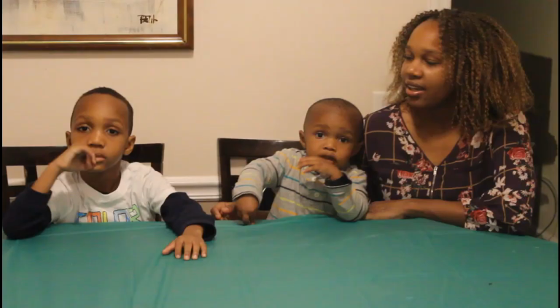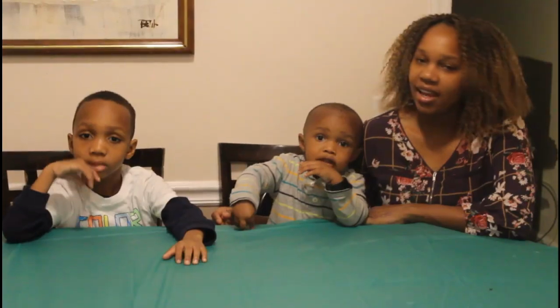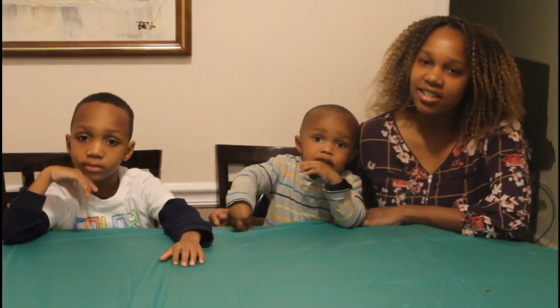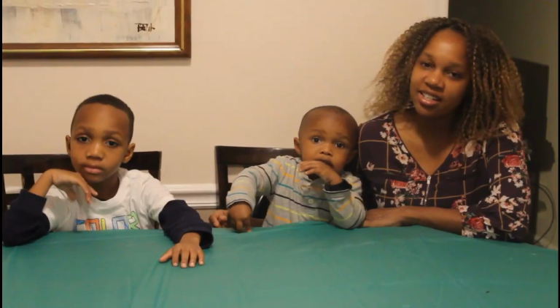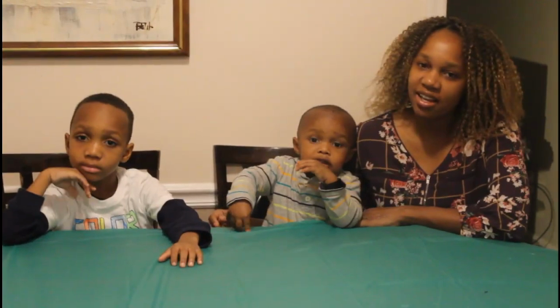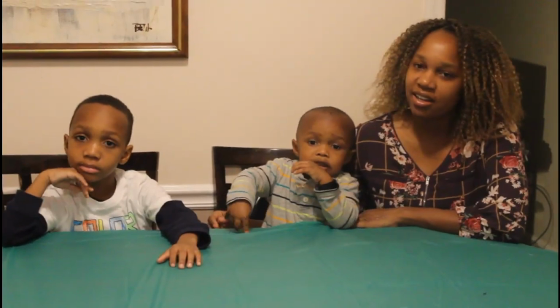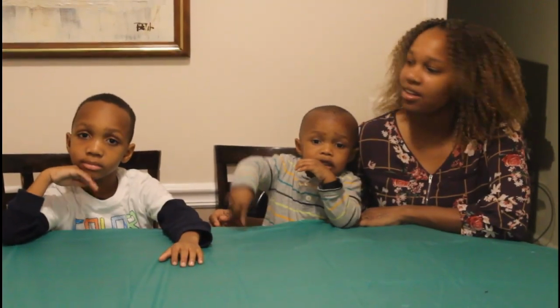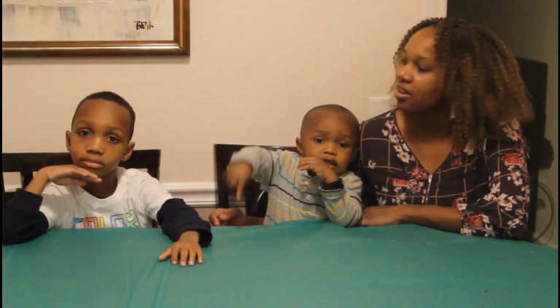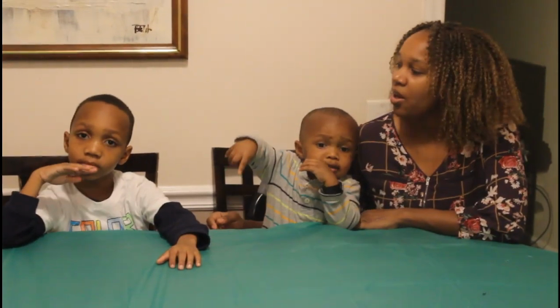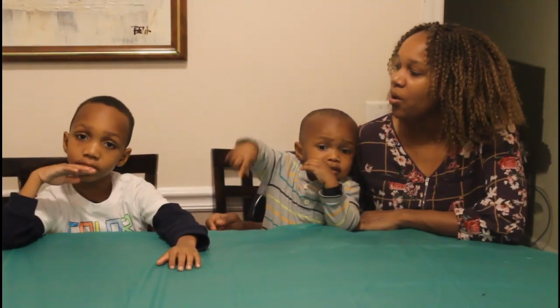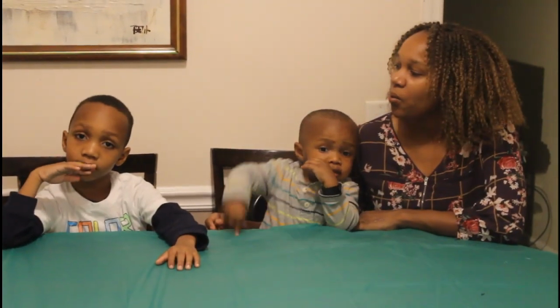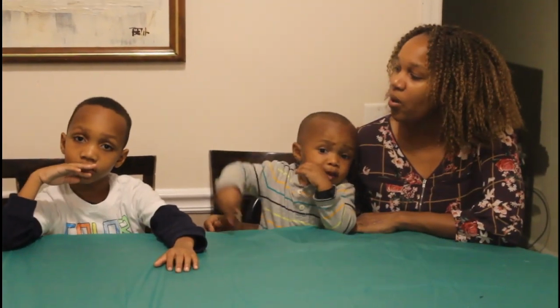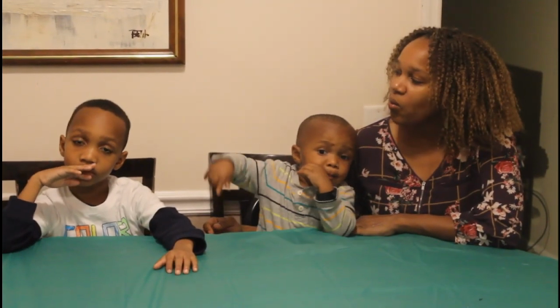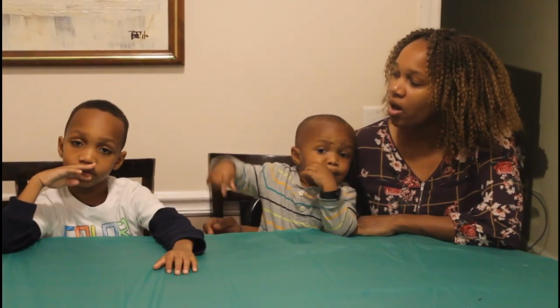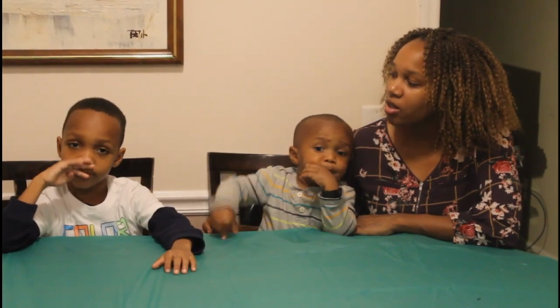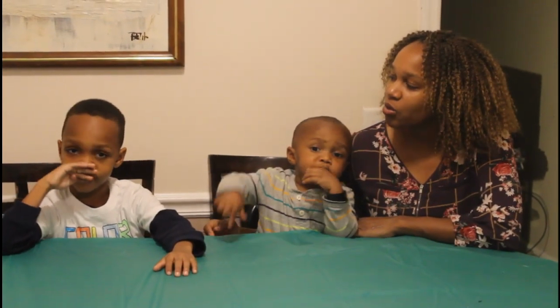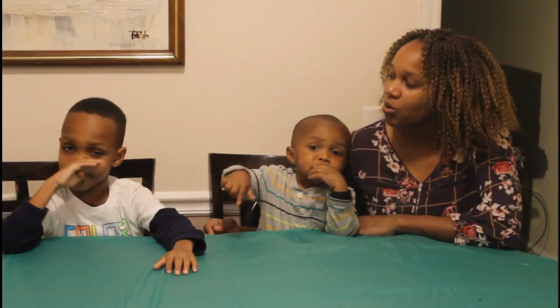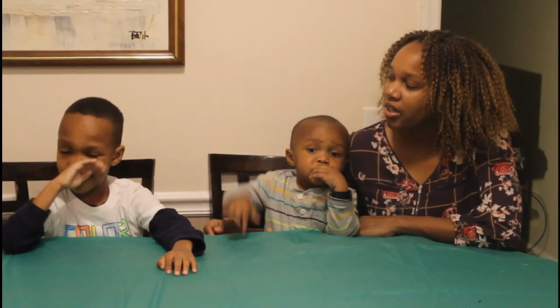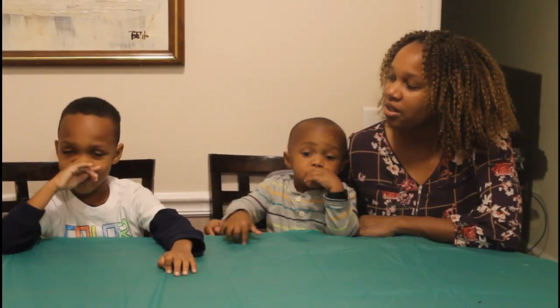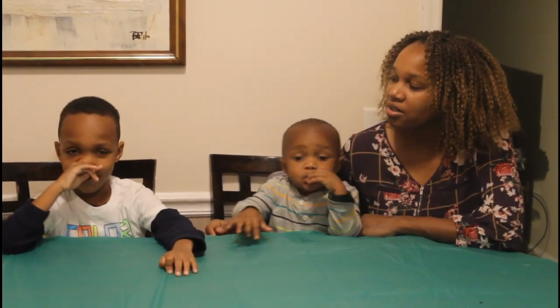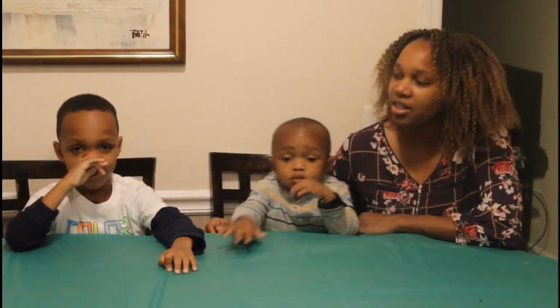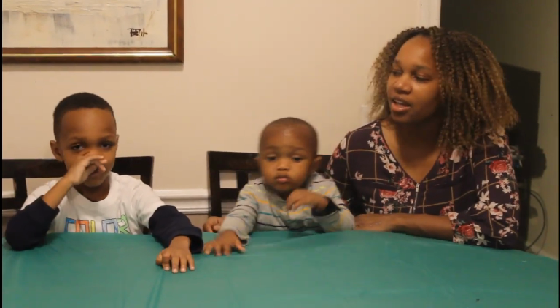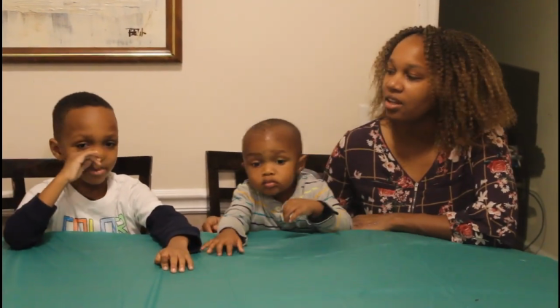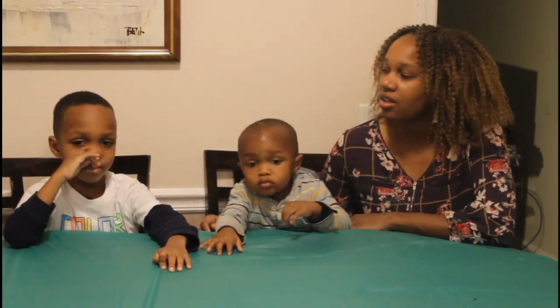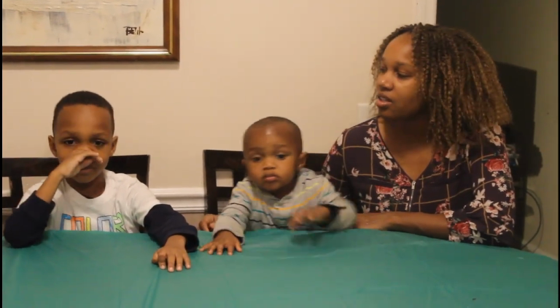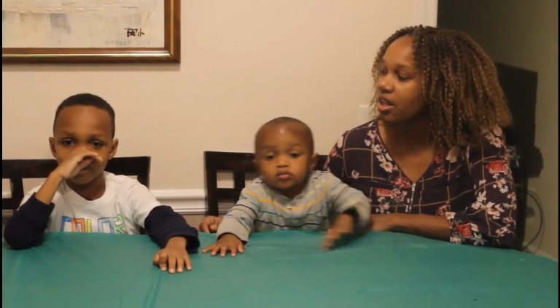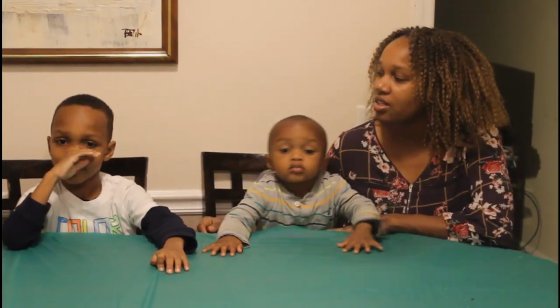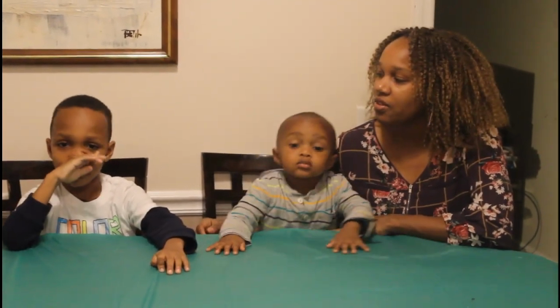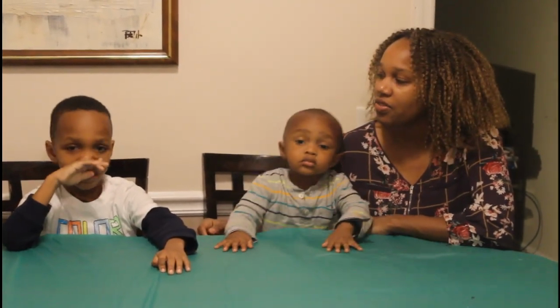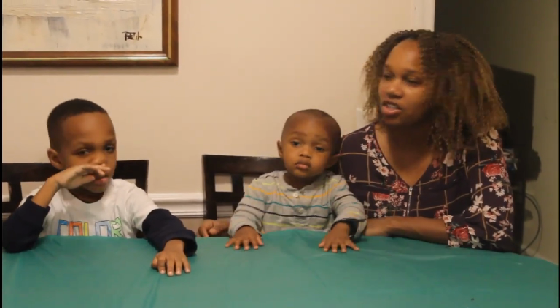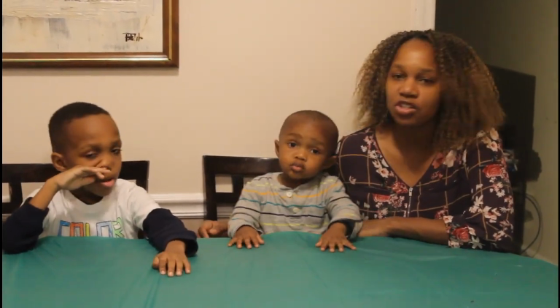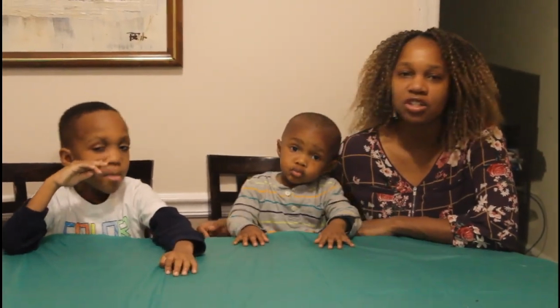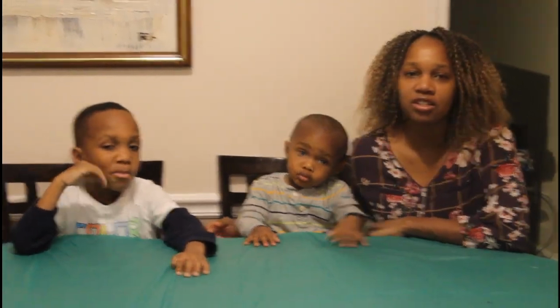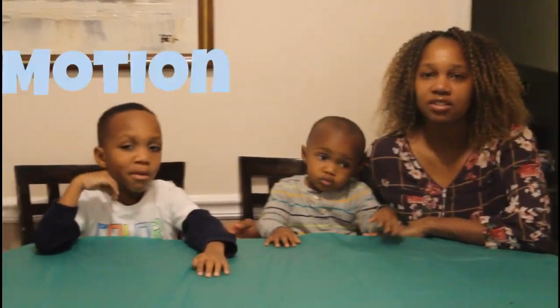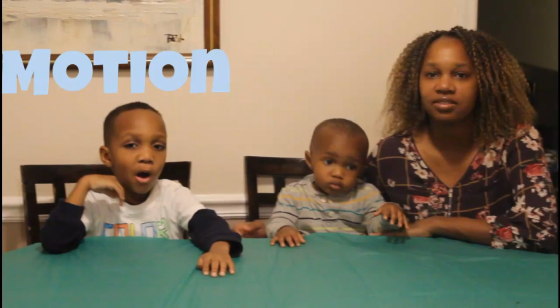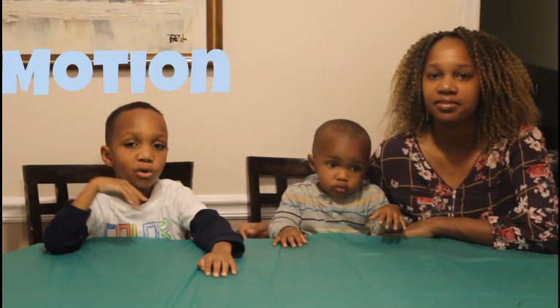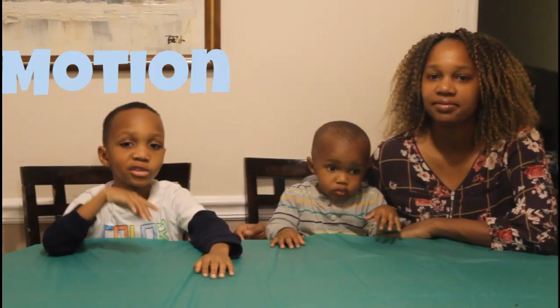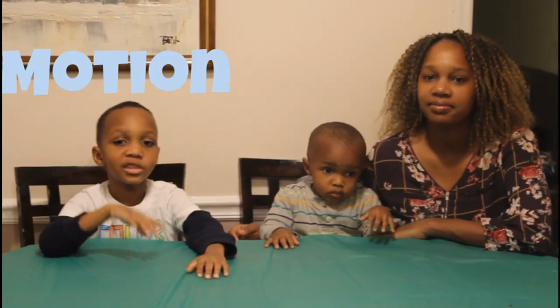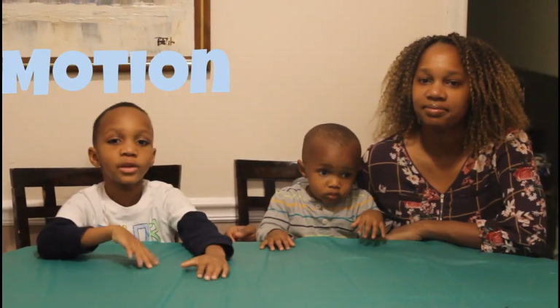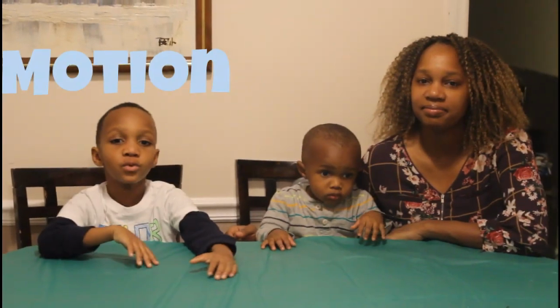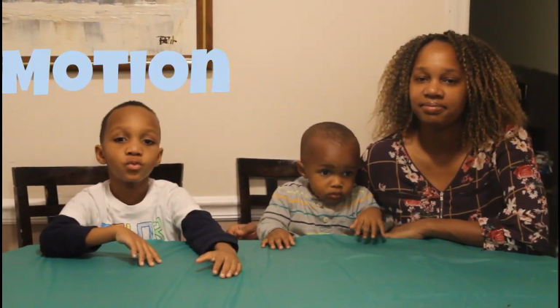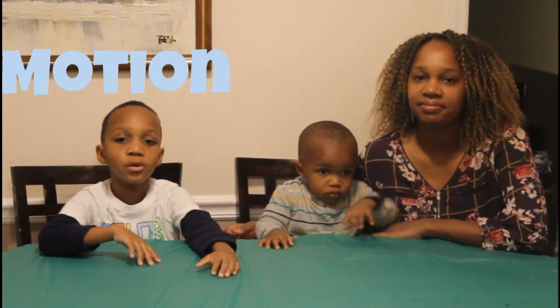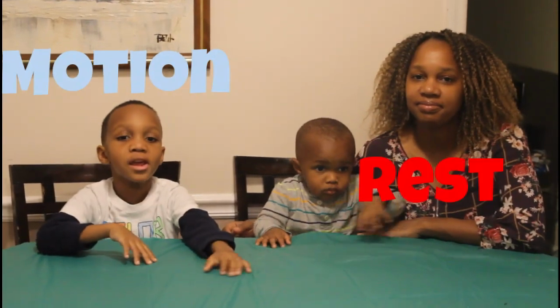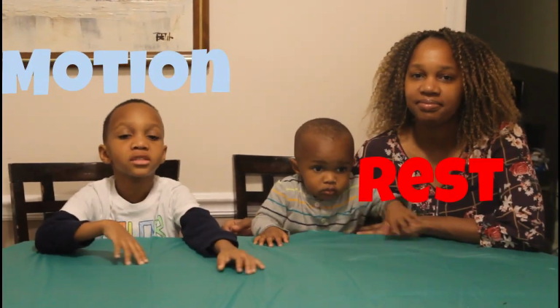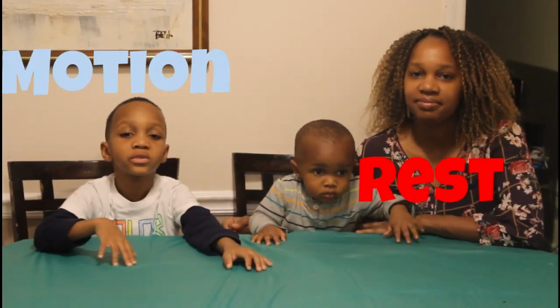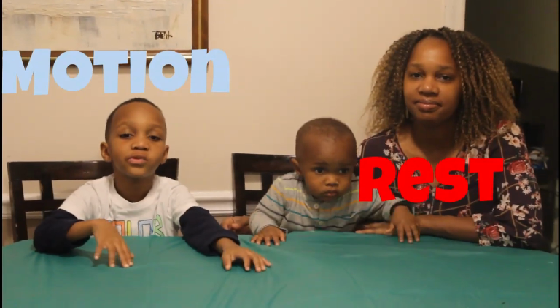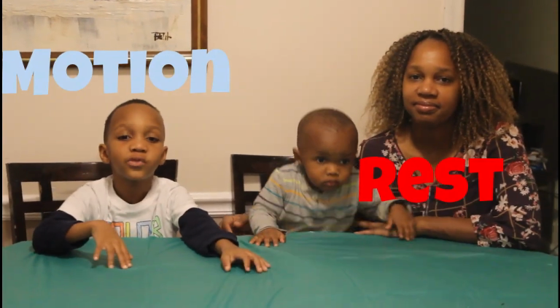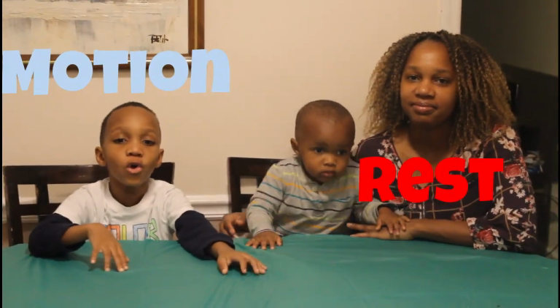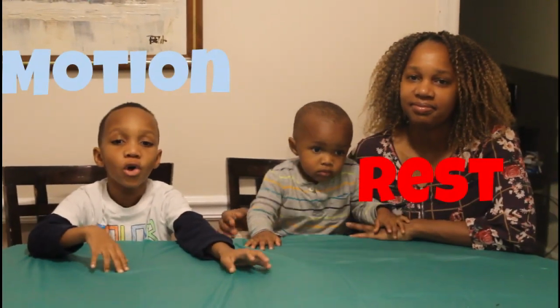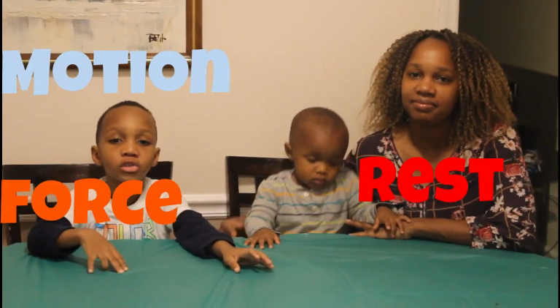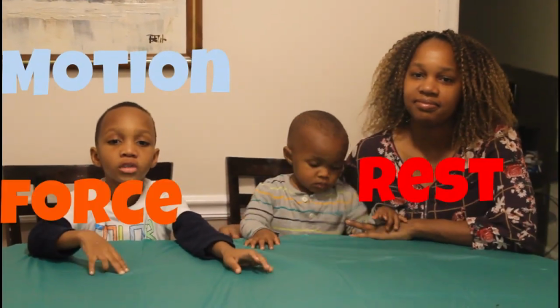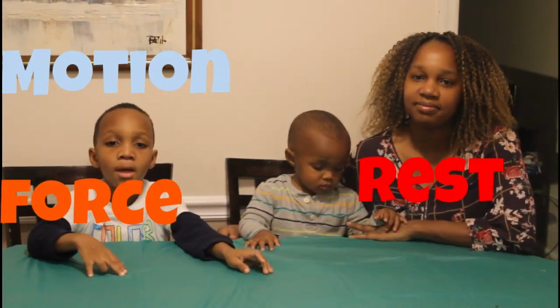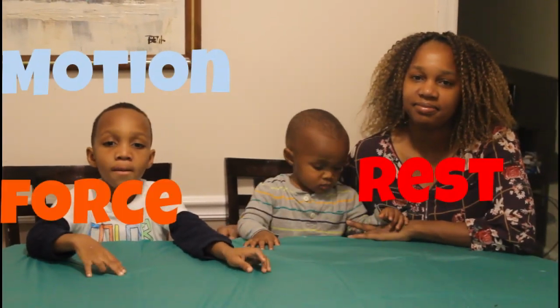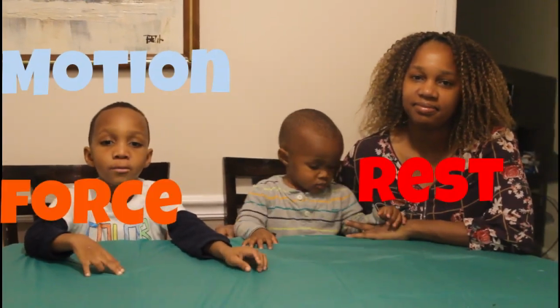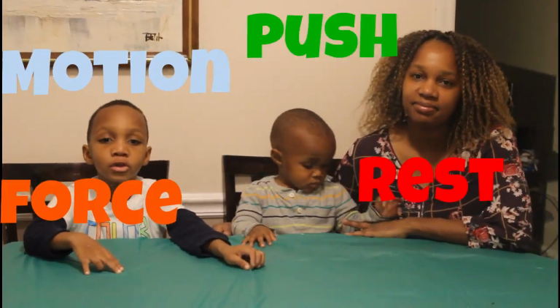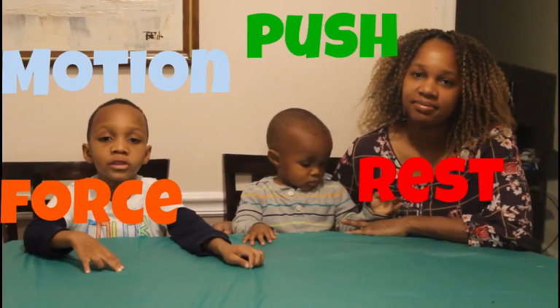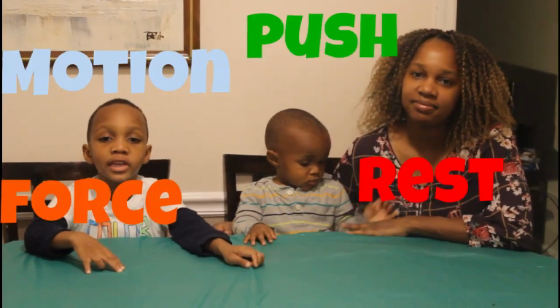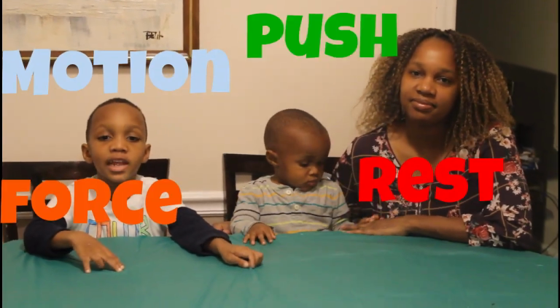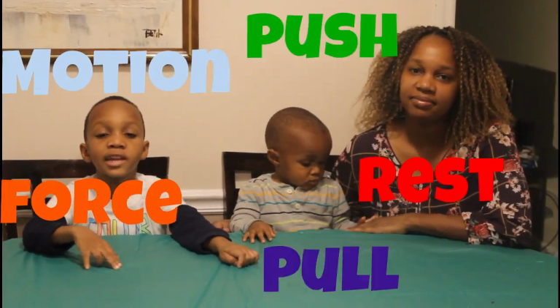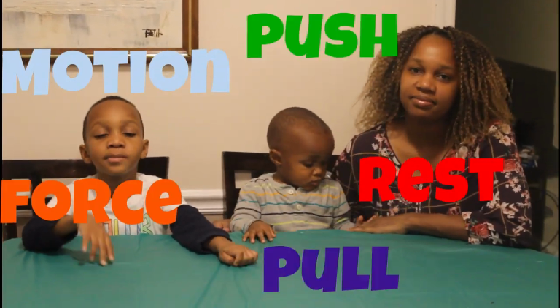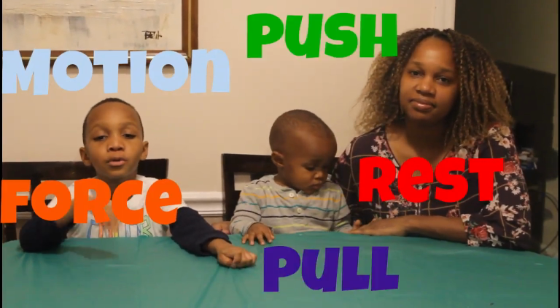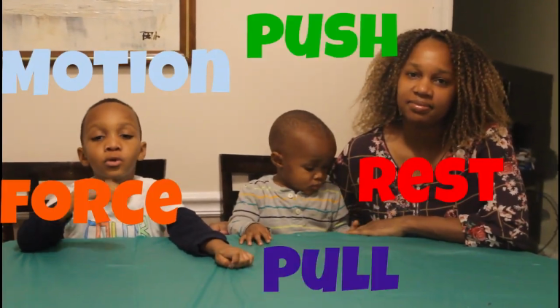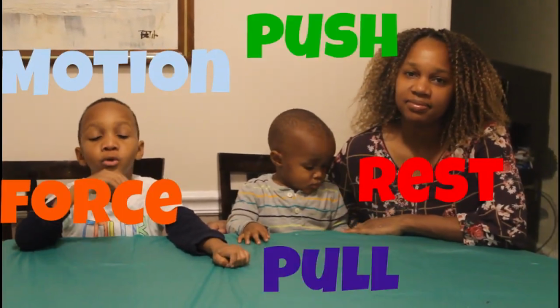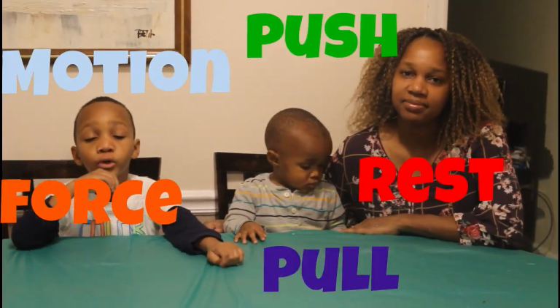KJ, what words are we looking at in today's adventure? Motion, rest, force, push, and pull.